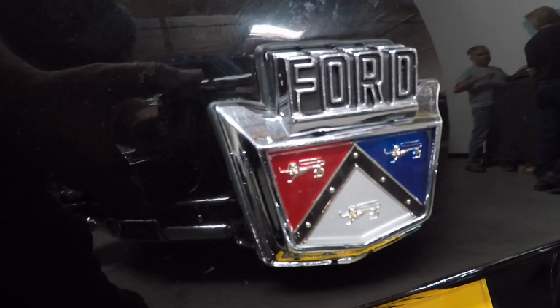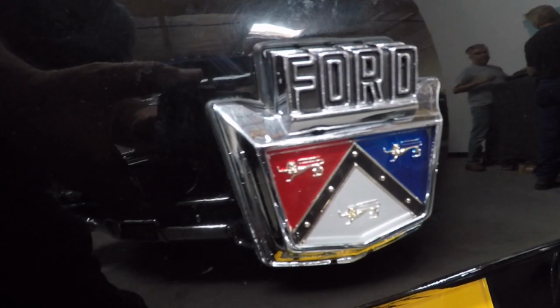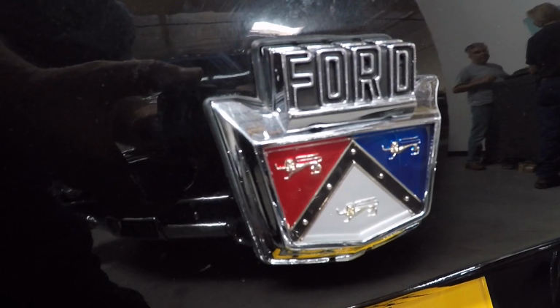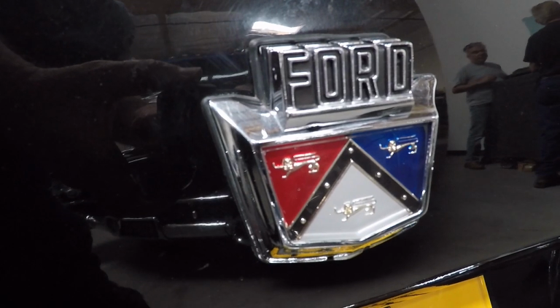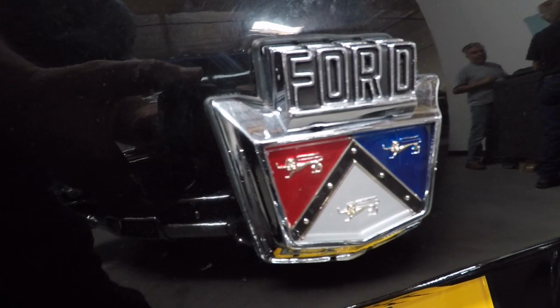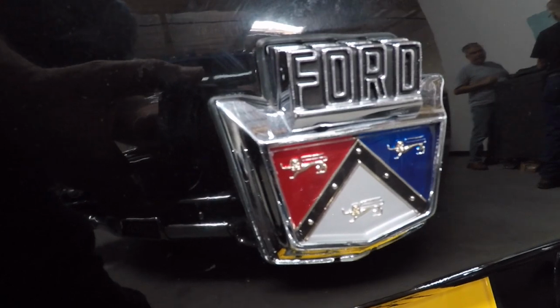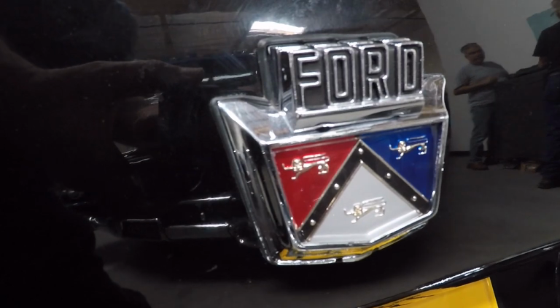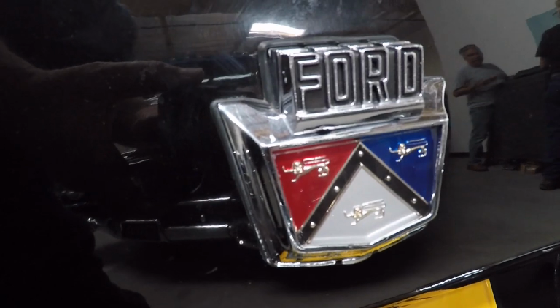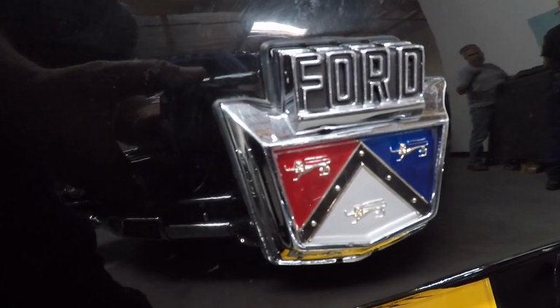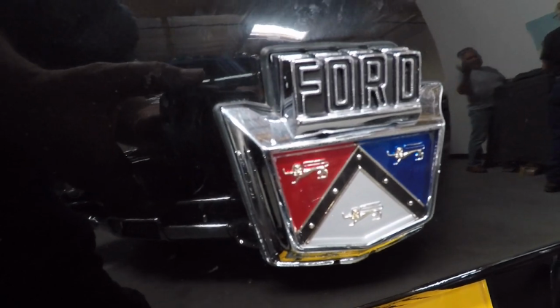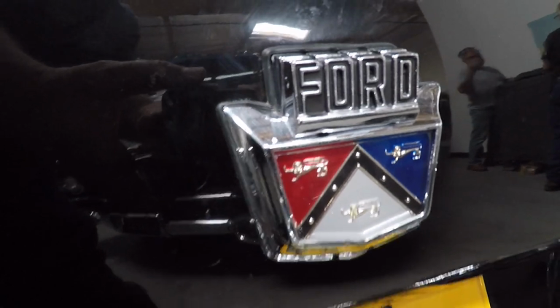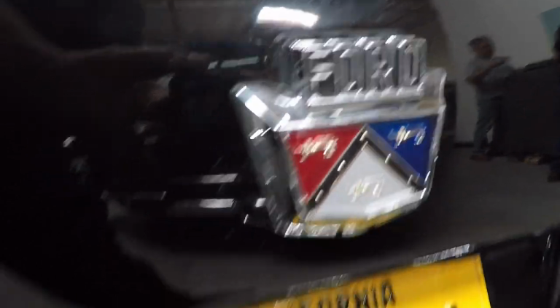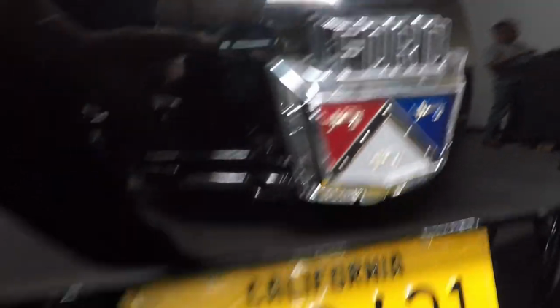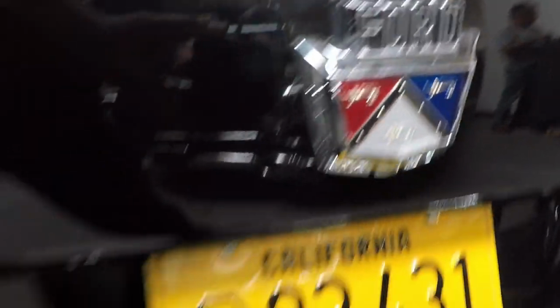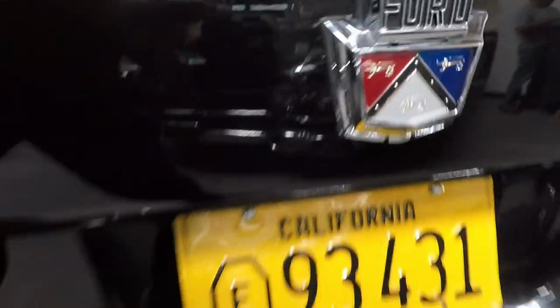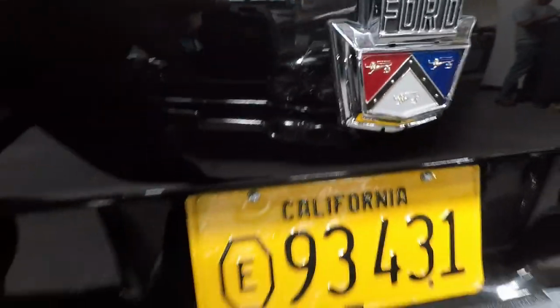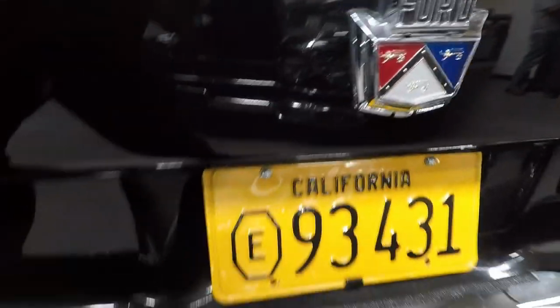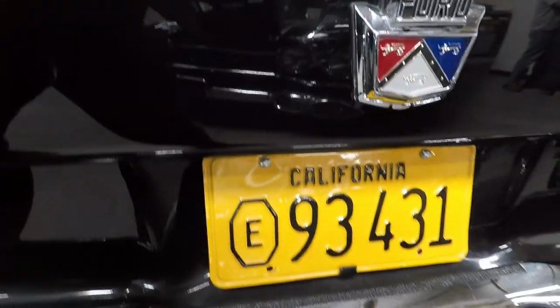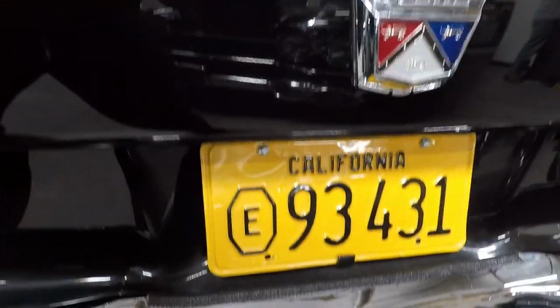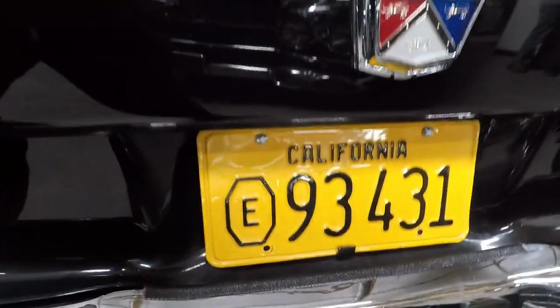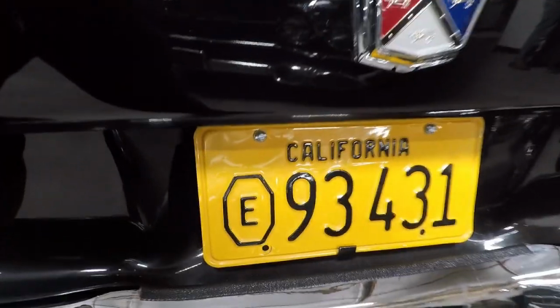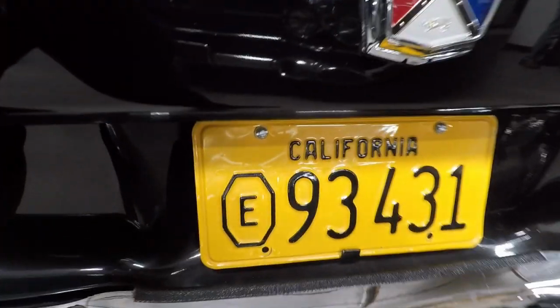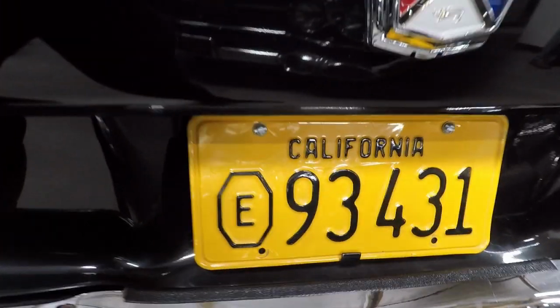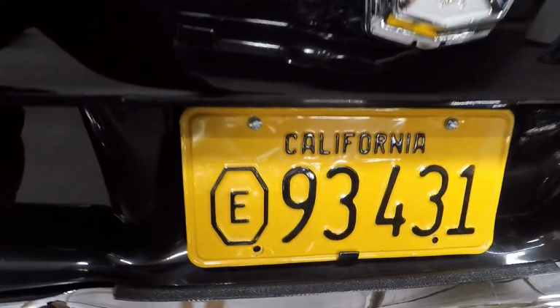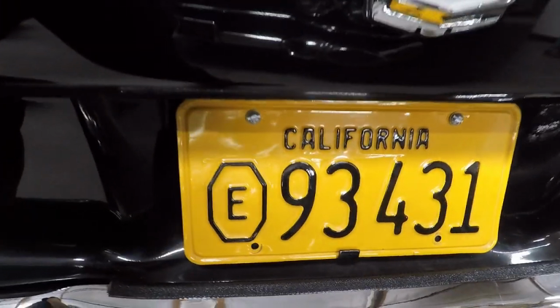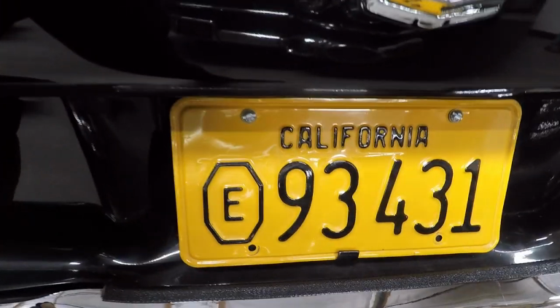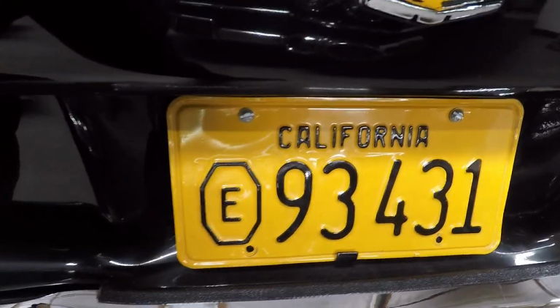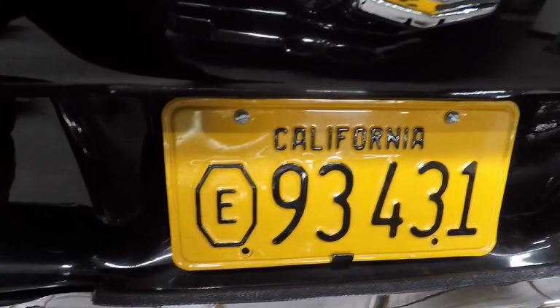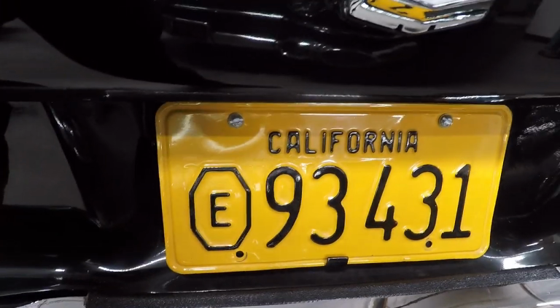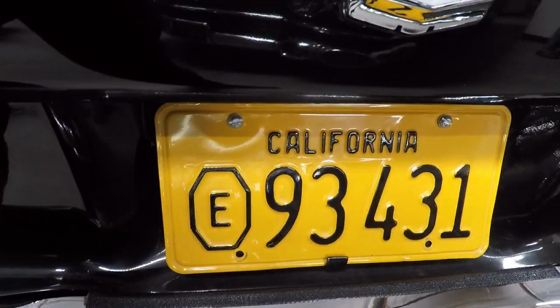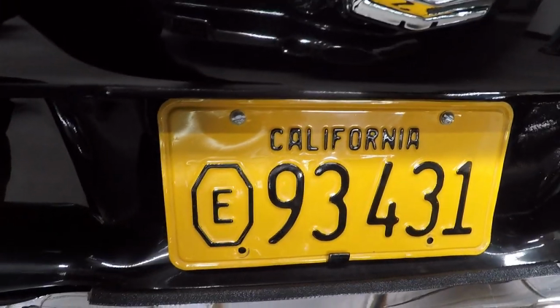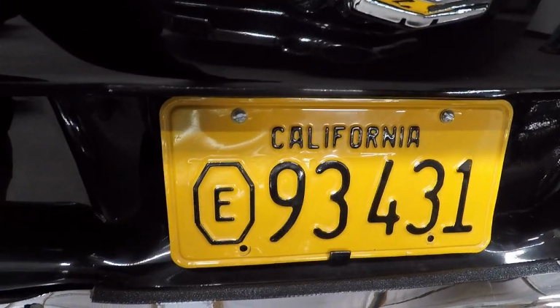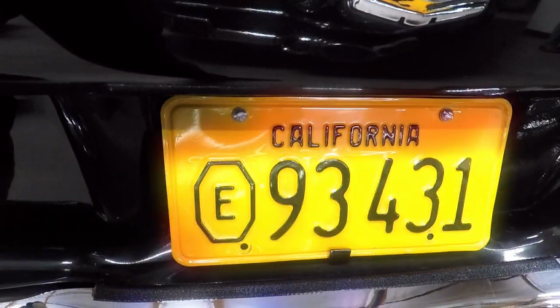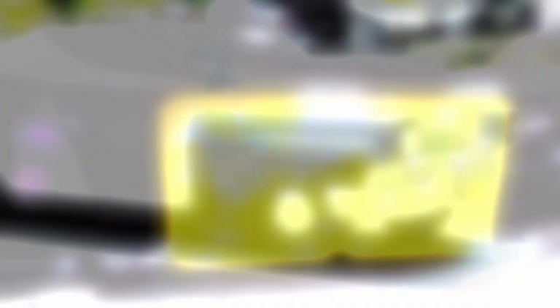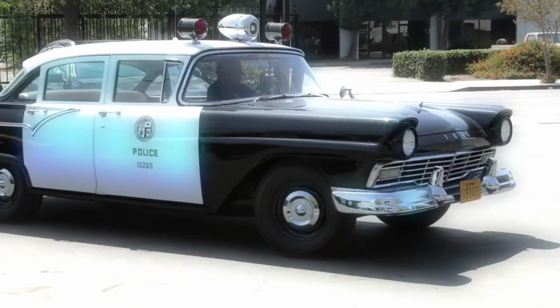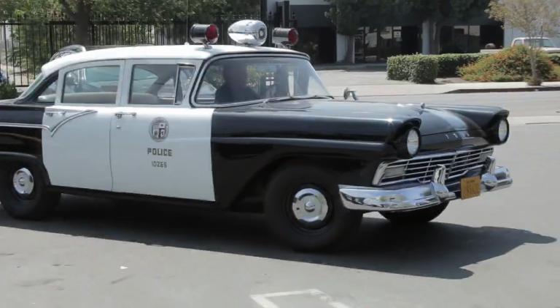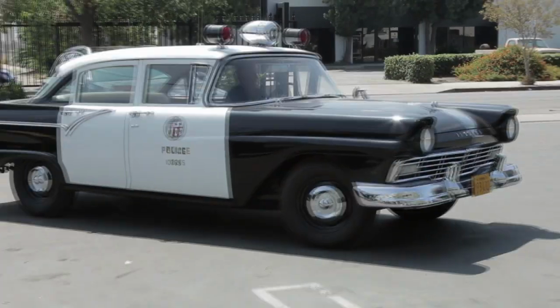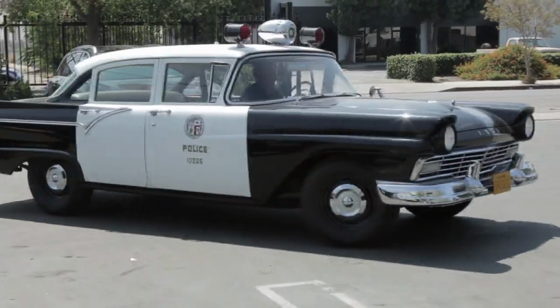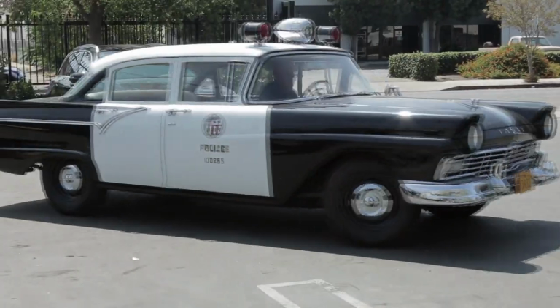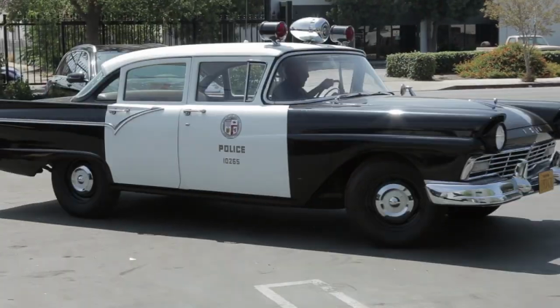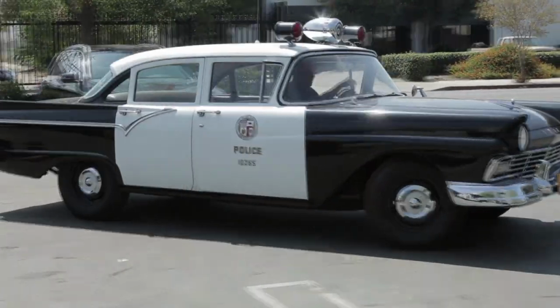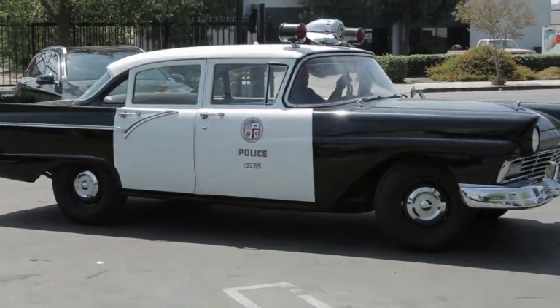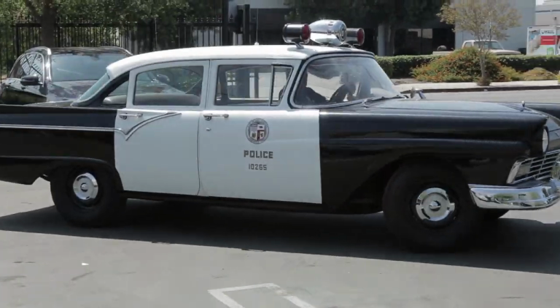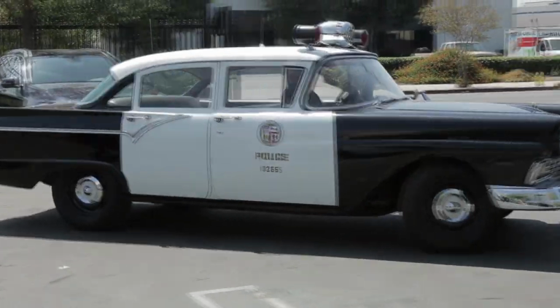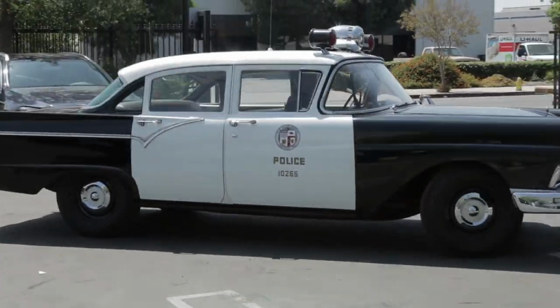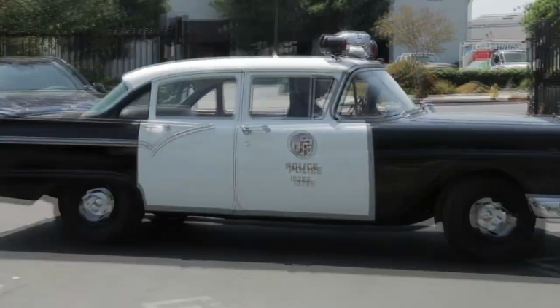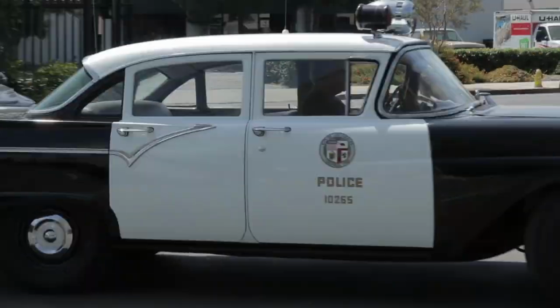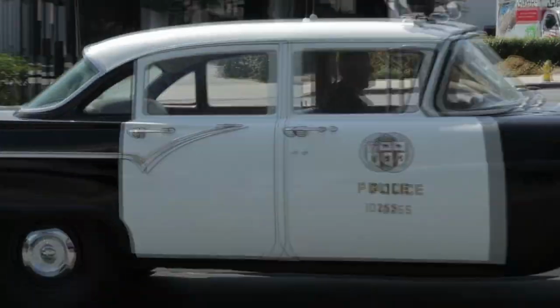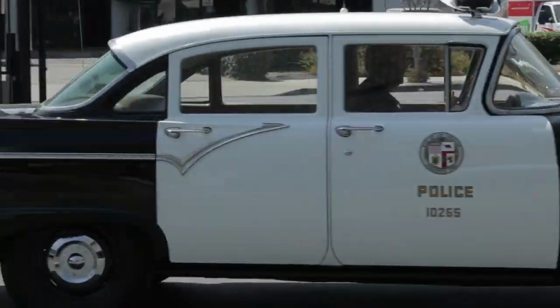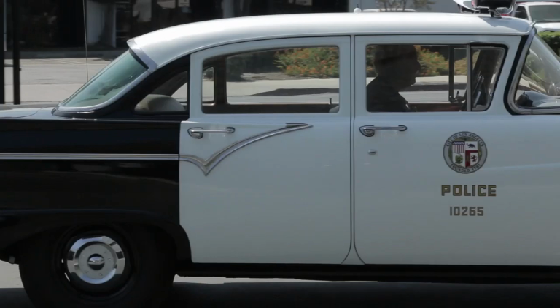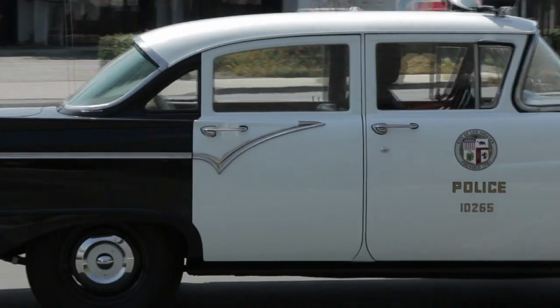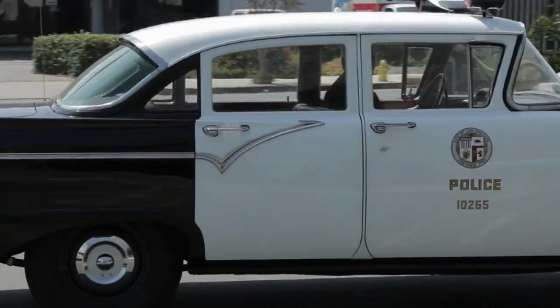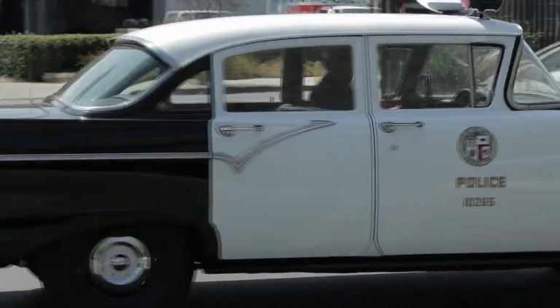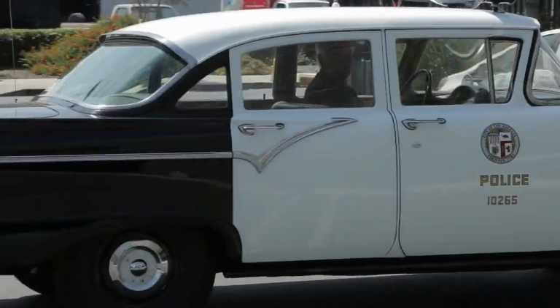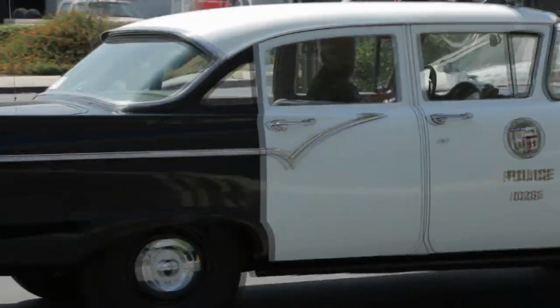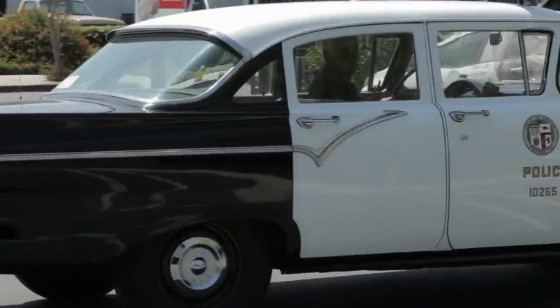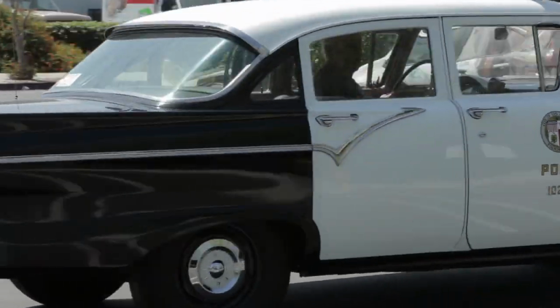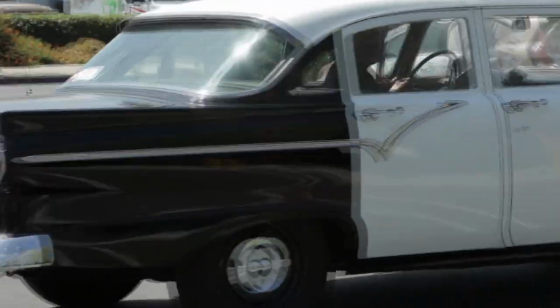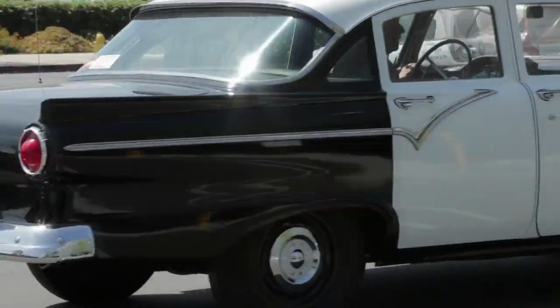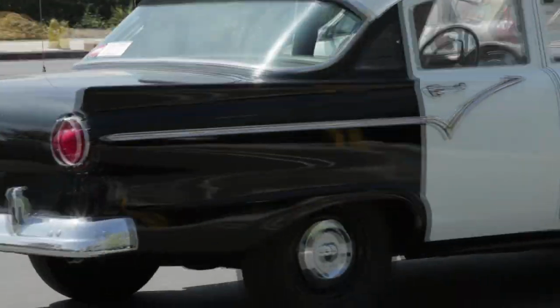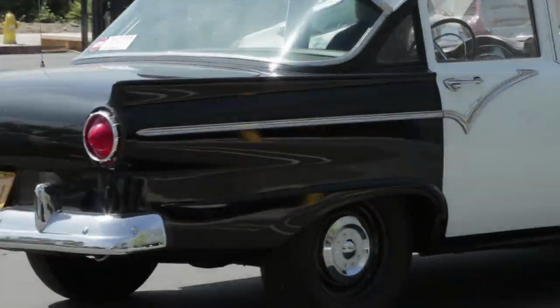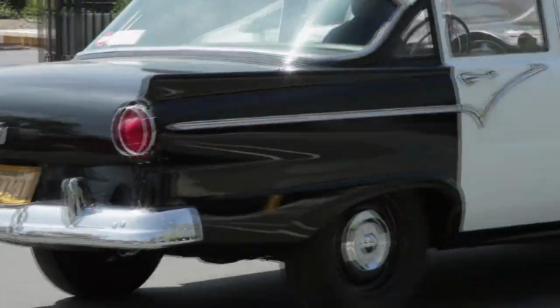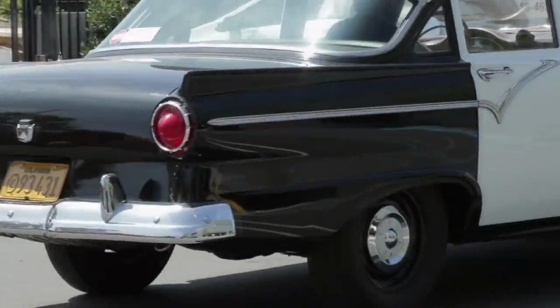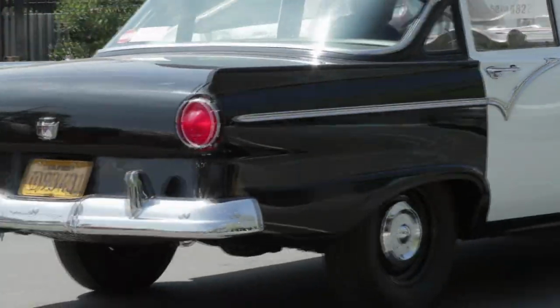The department bought them because of price, economy, and they test them for performance first. They don't buy cars that won't meet the need on the street. The Ford did it.